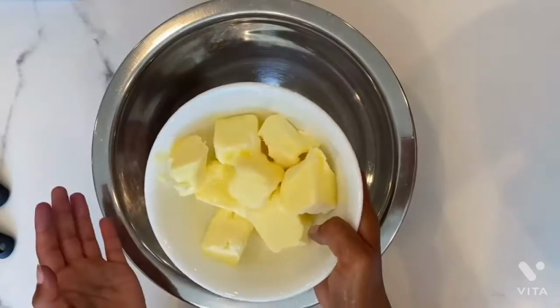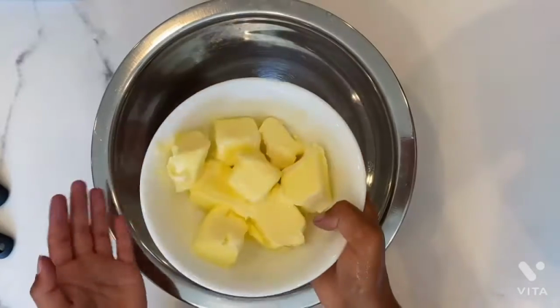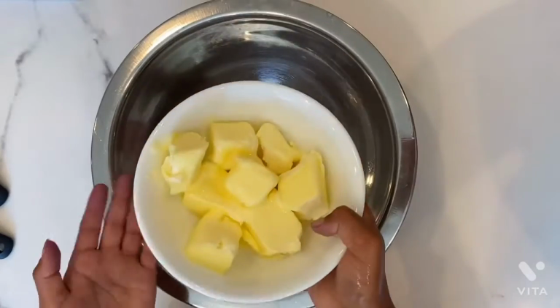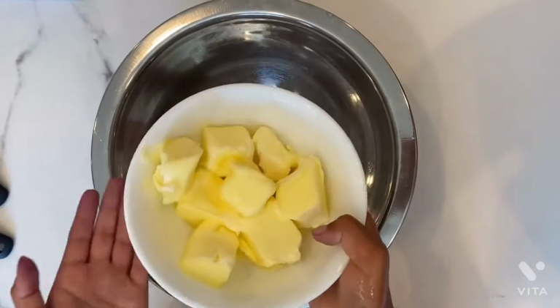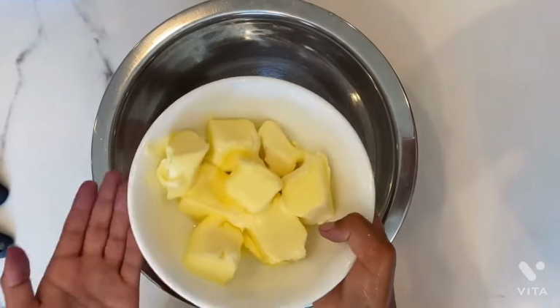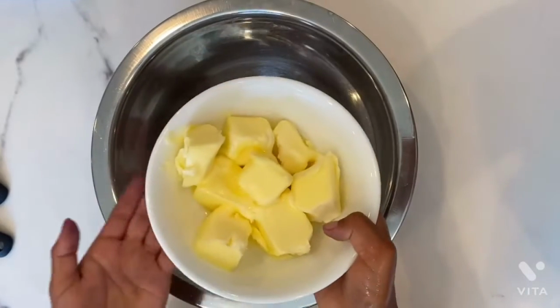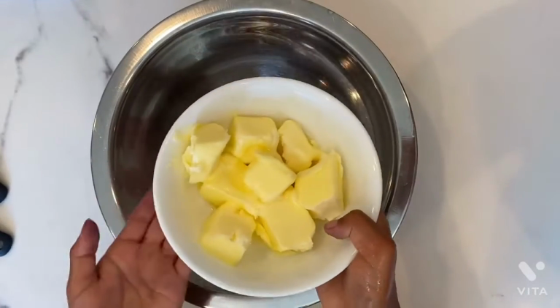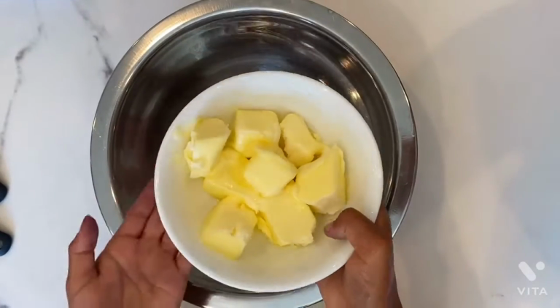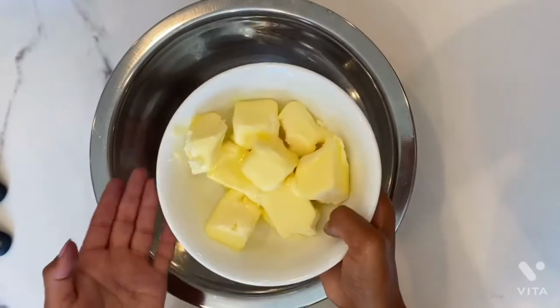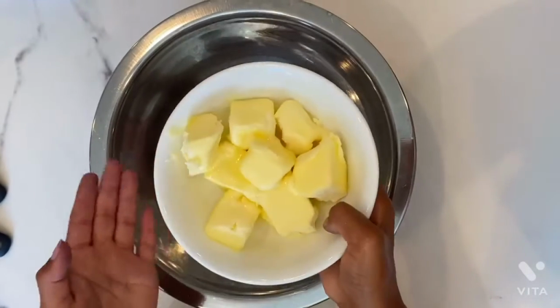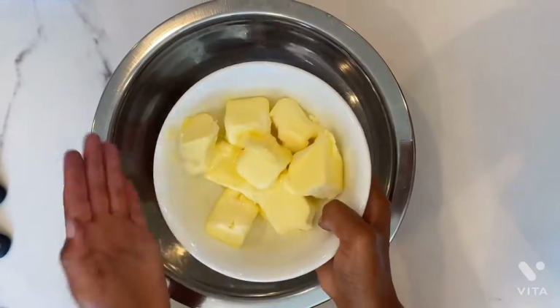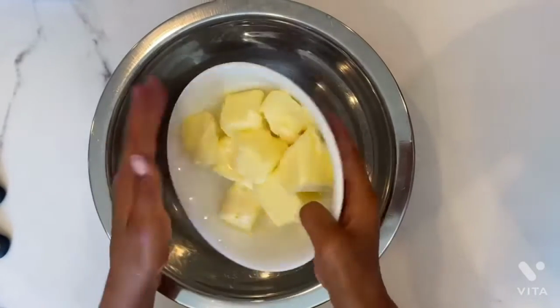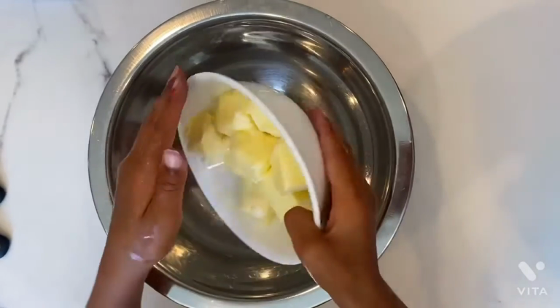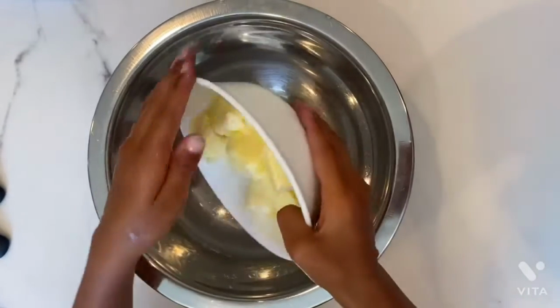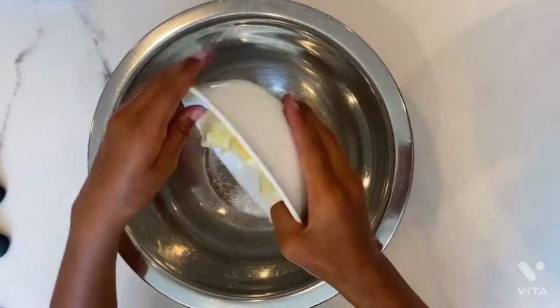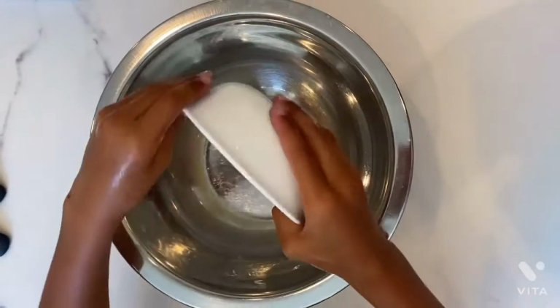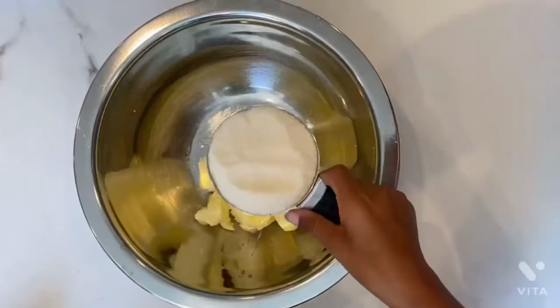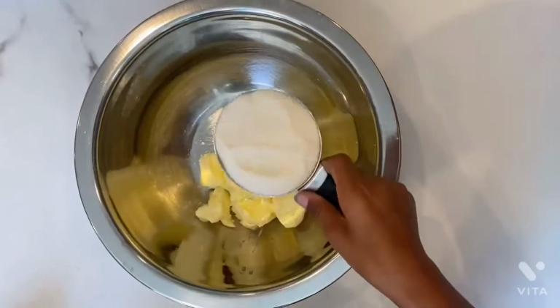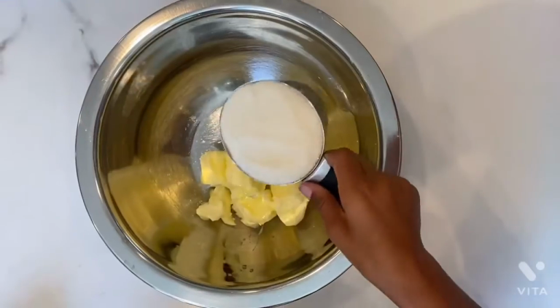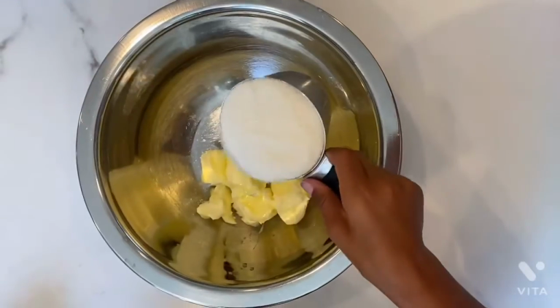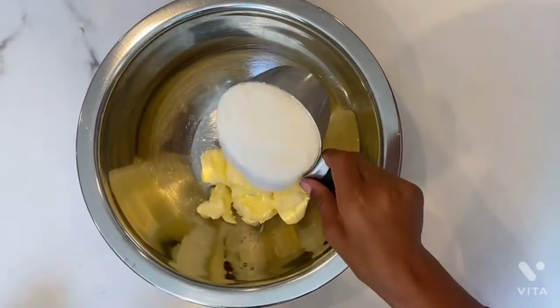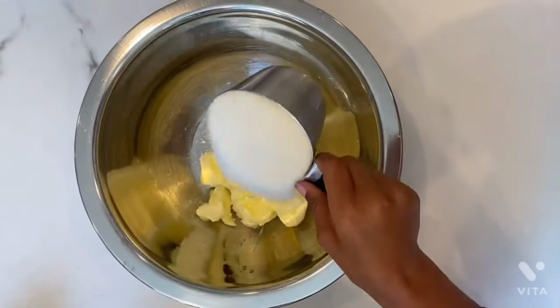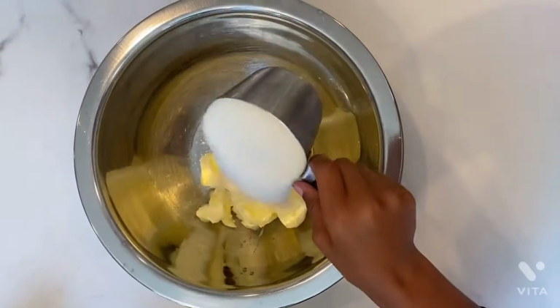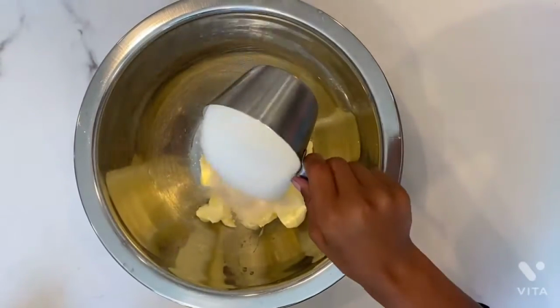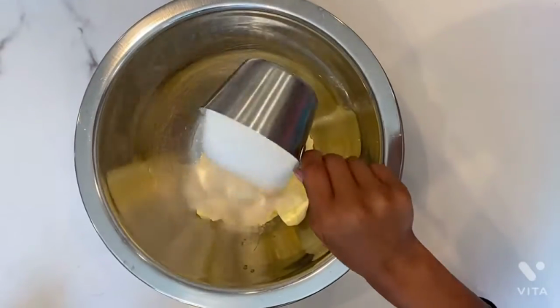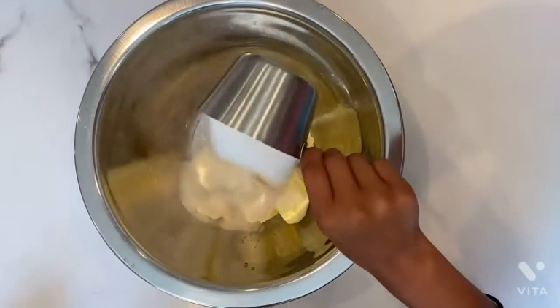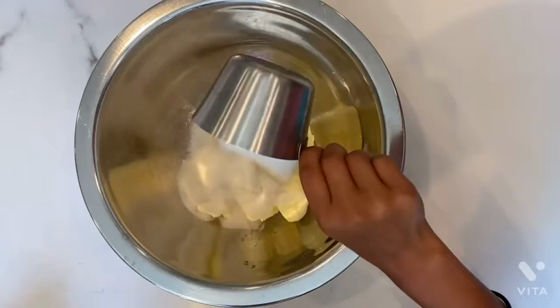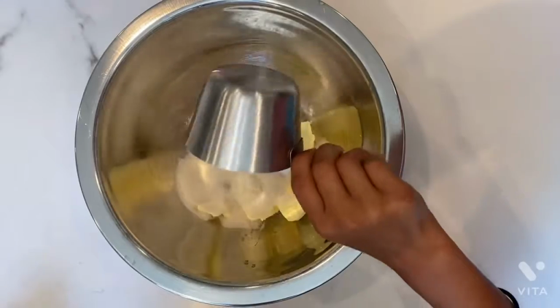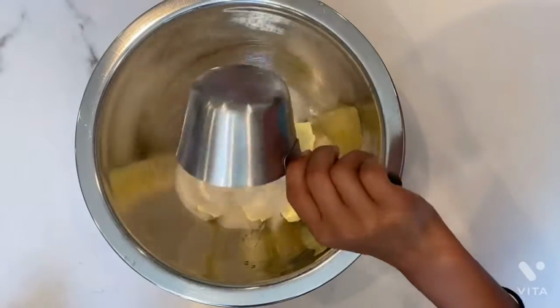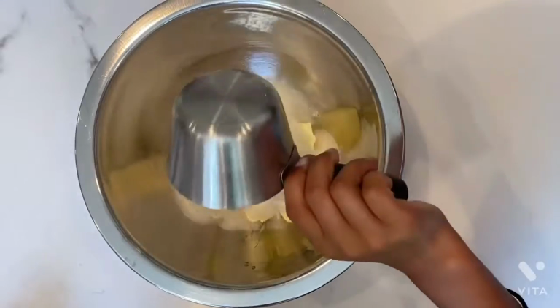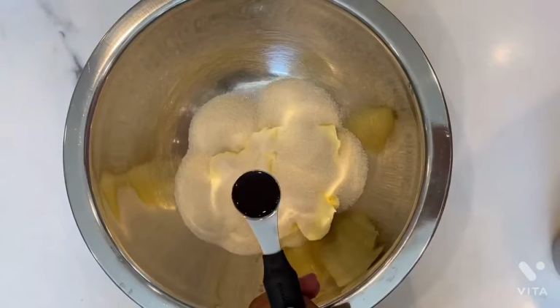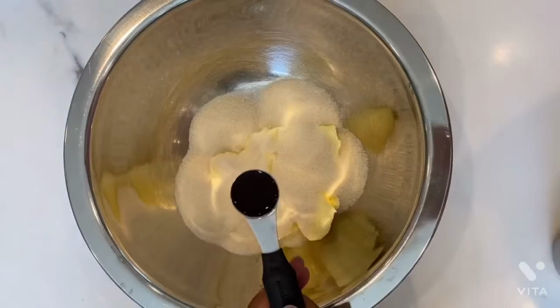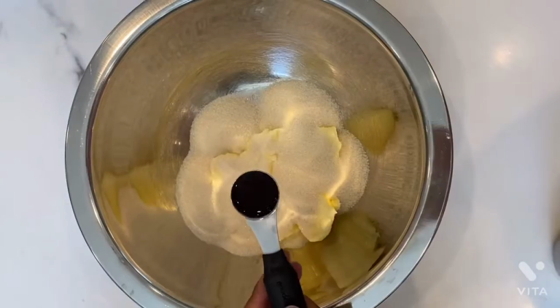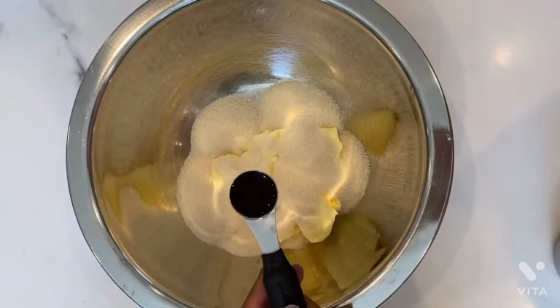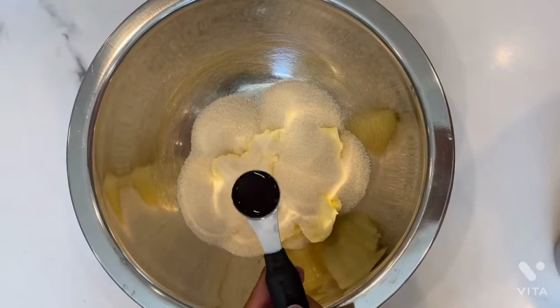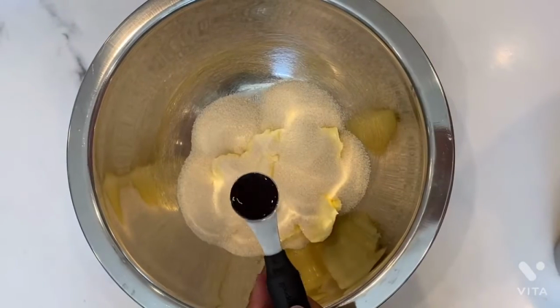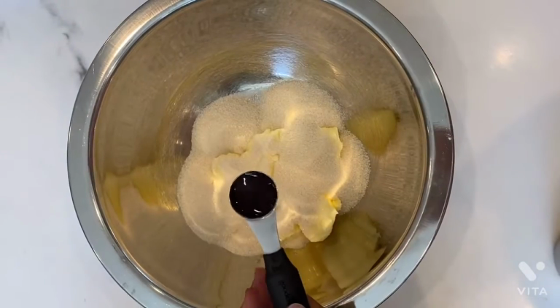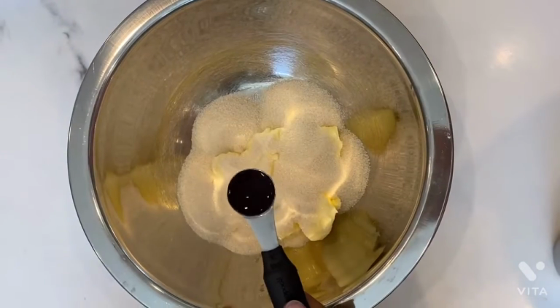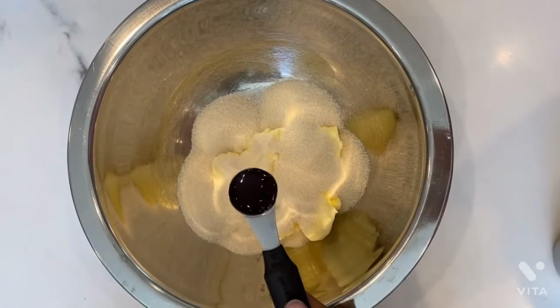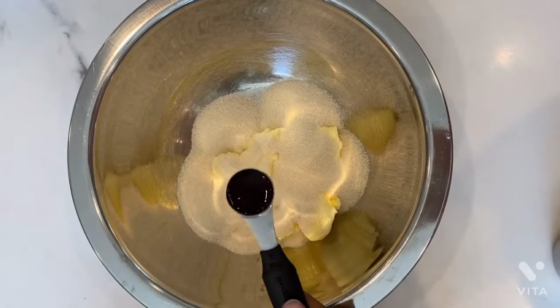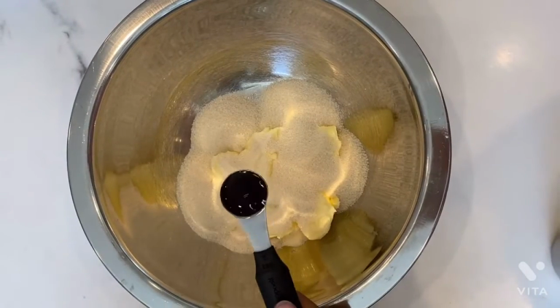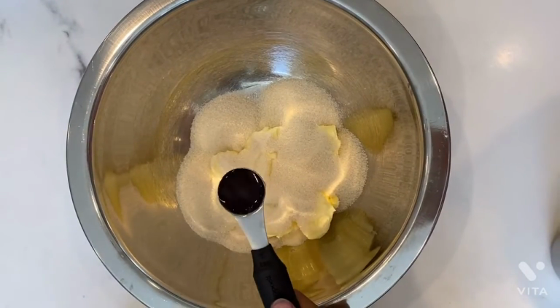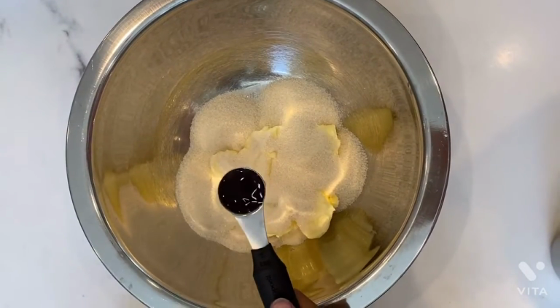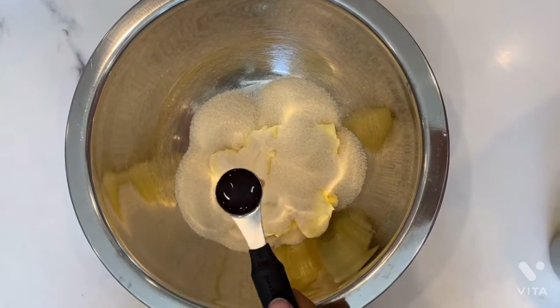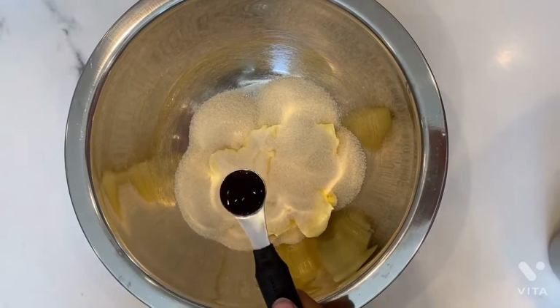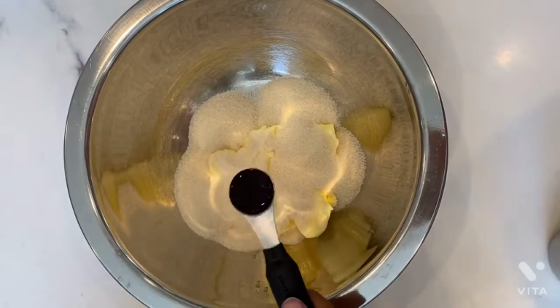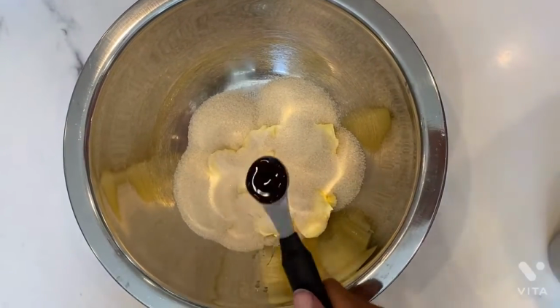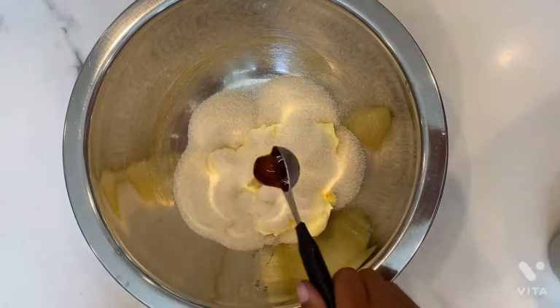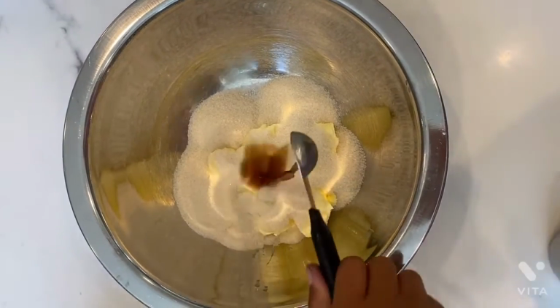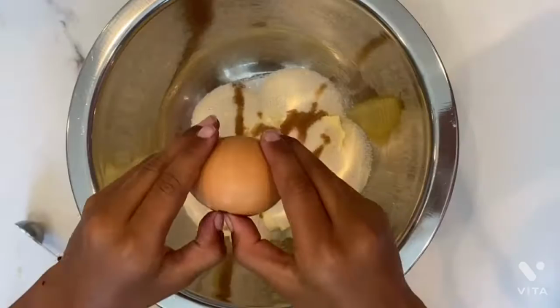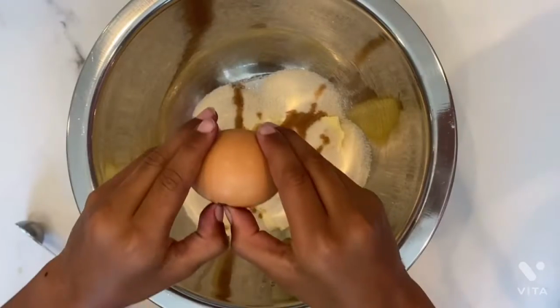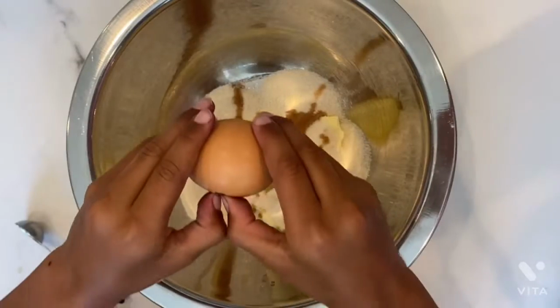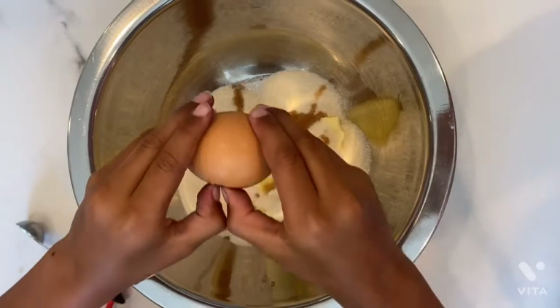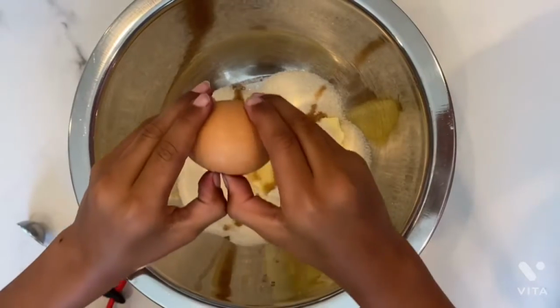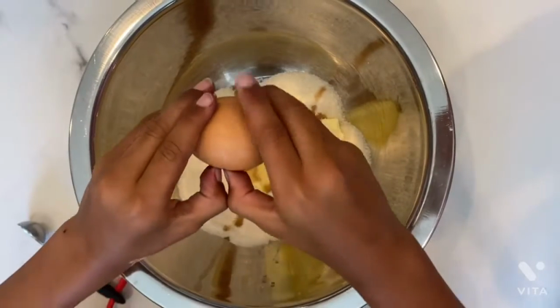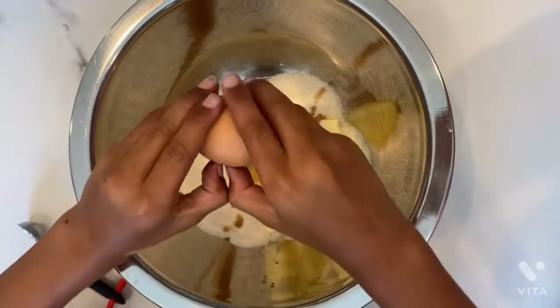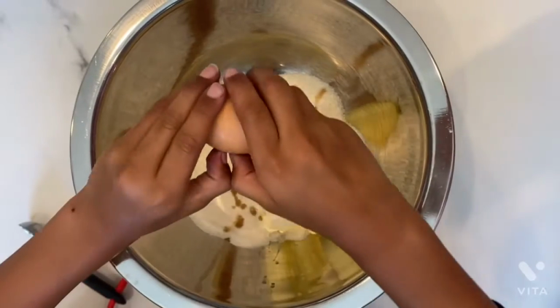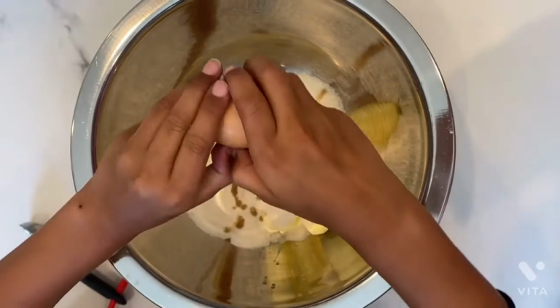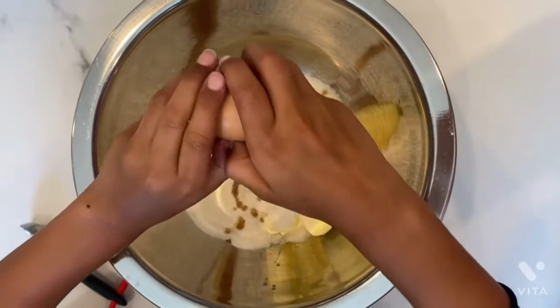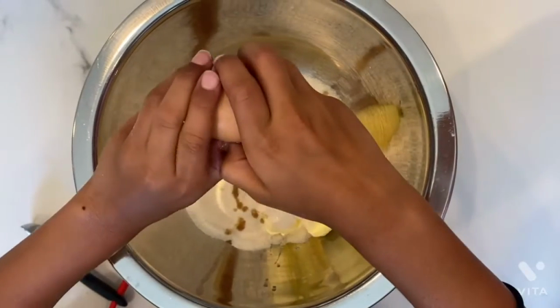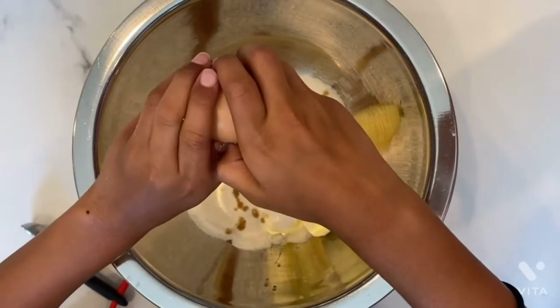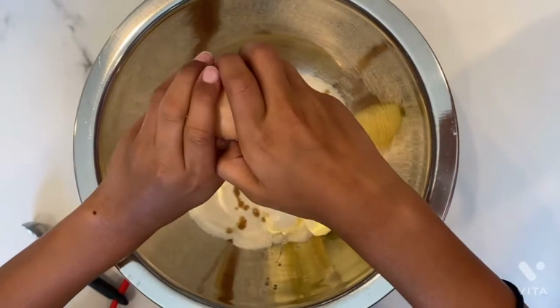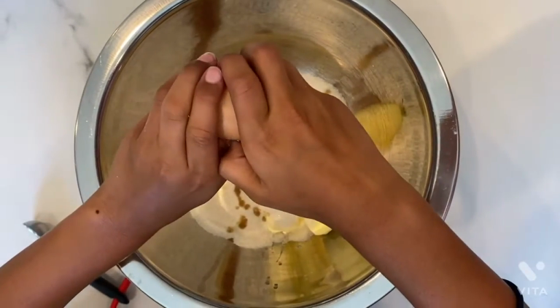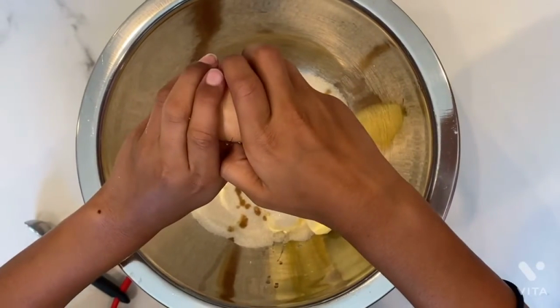So we're going to put one cup of butter in one cup of sugar, one teaspoon of vanilla extract, one egg.